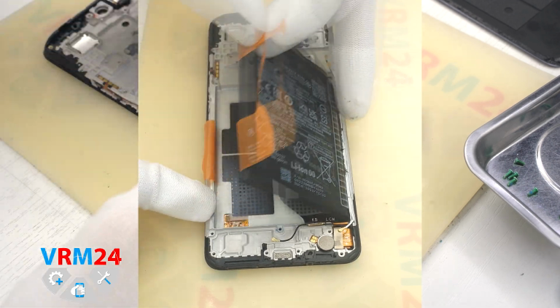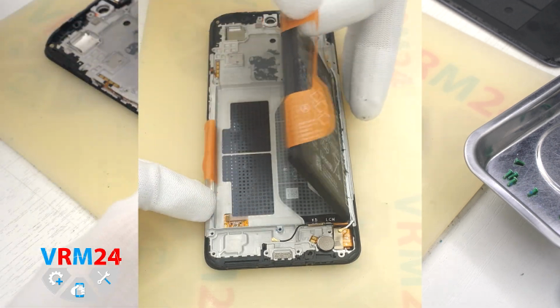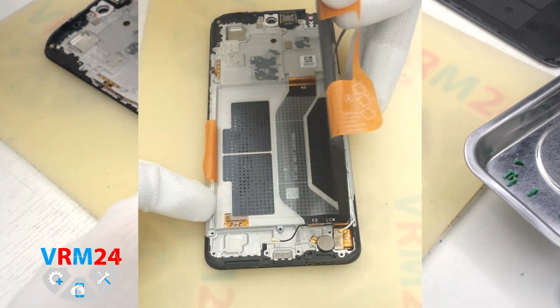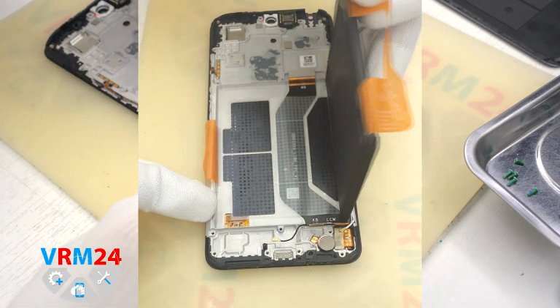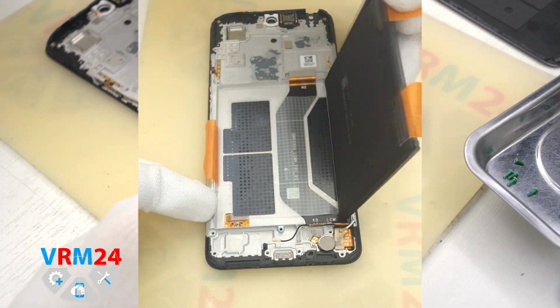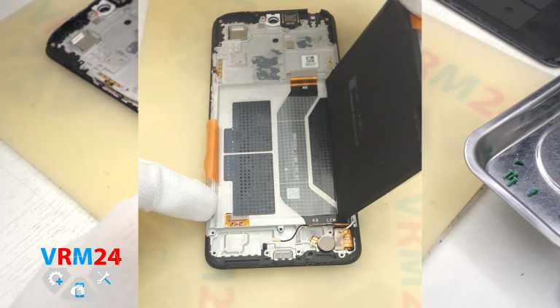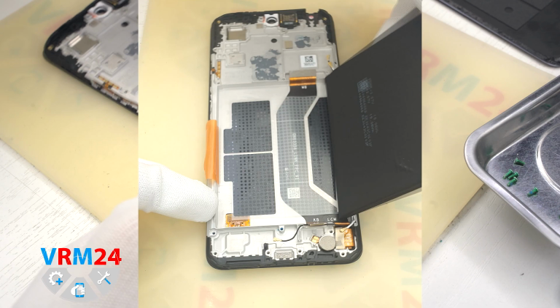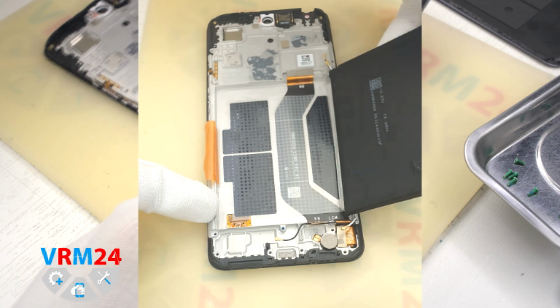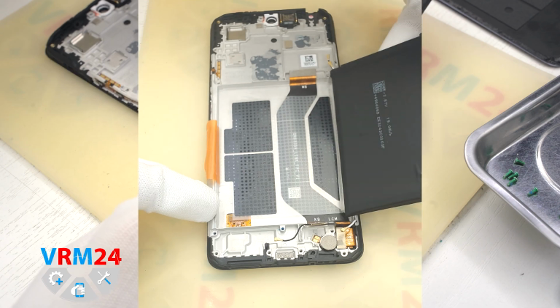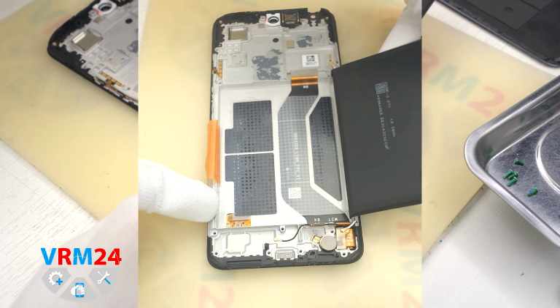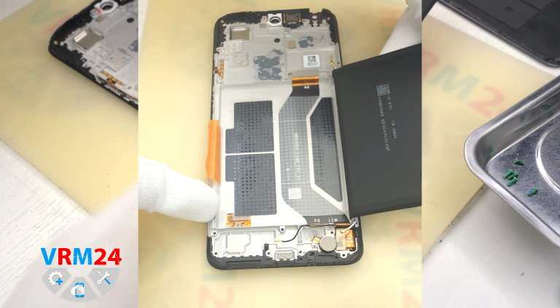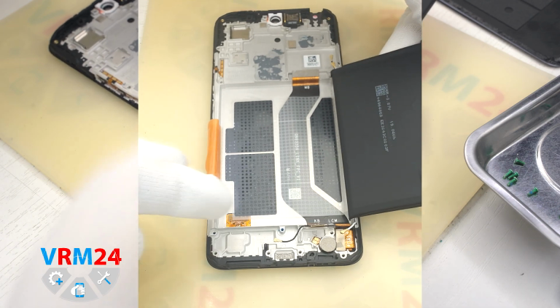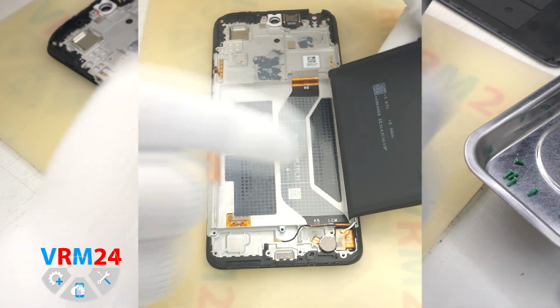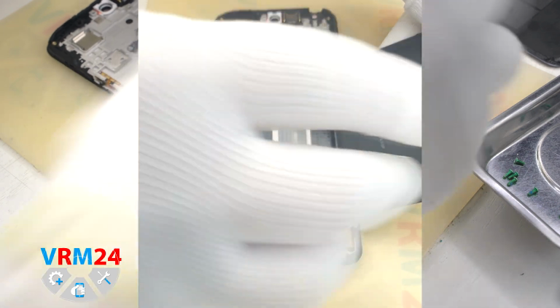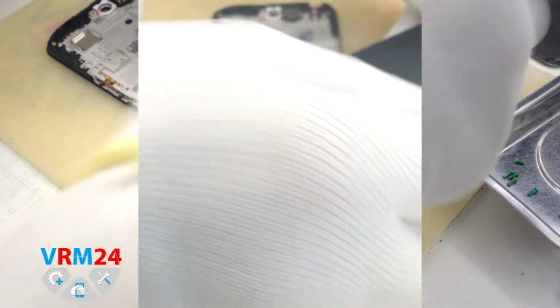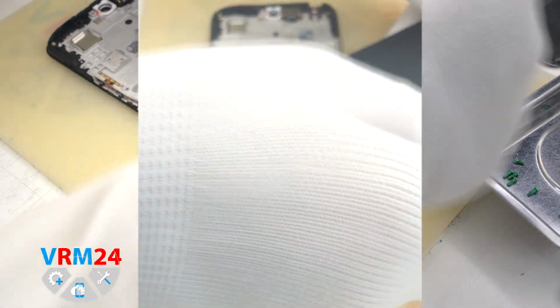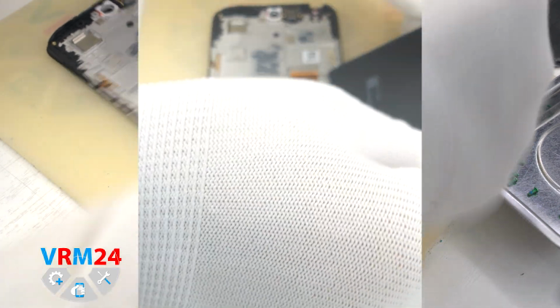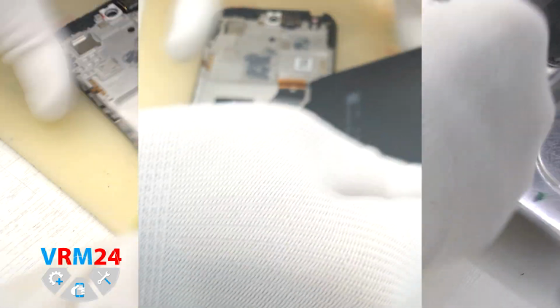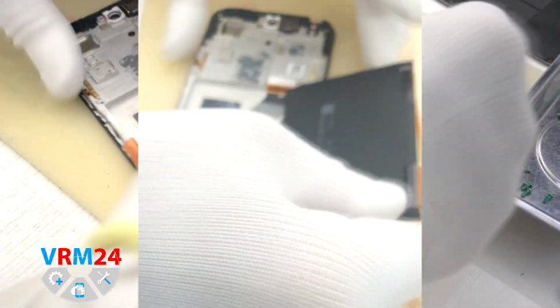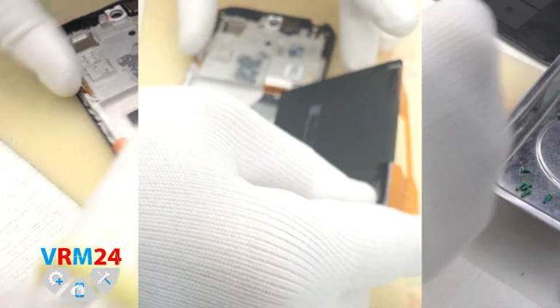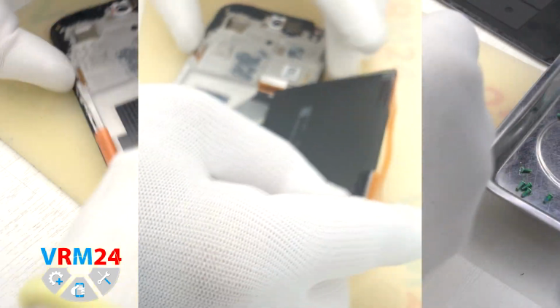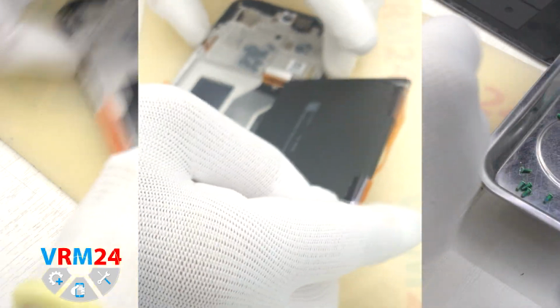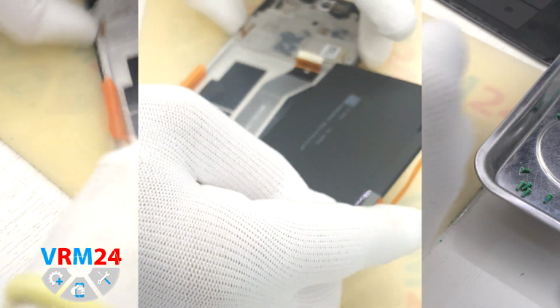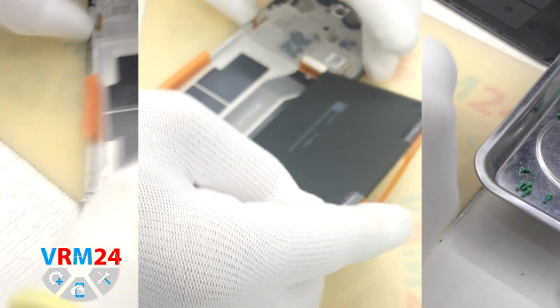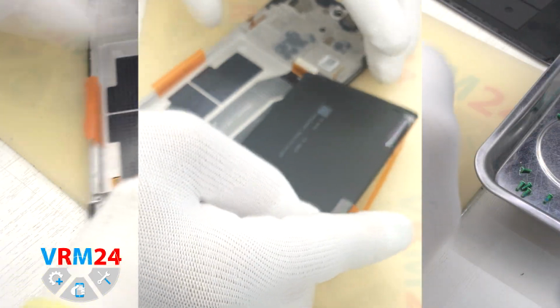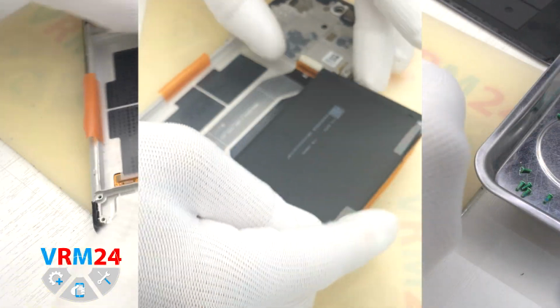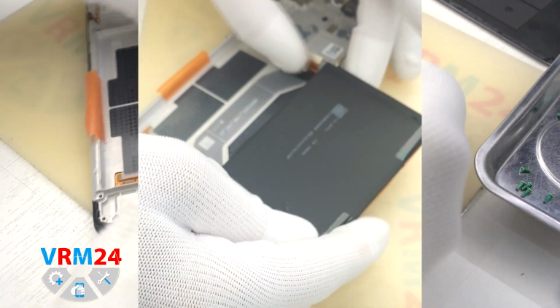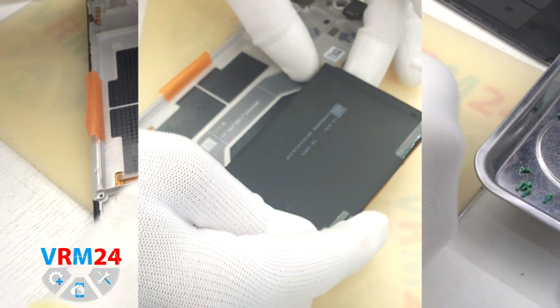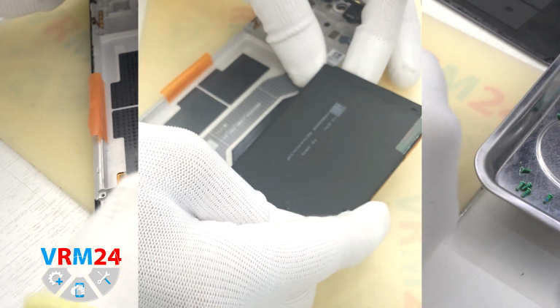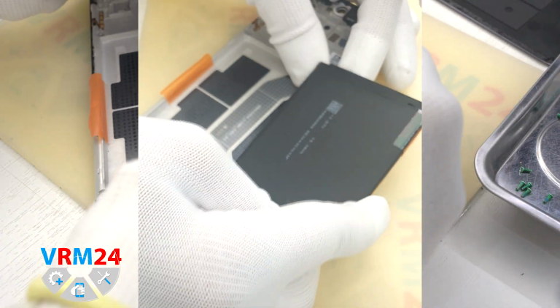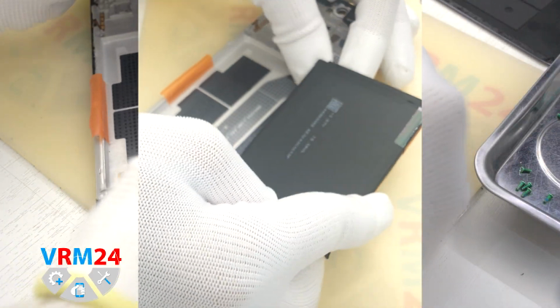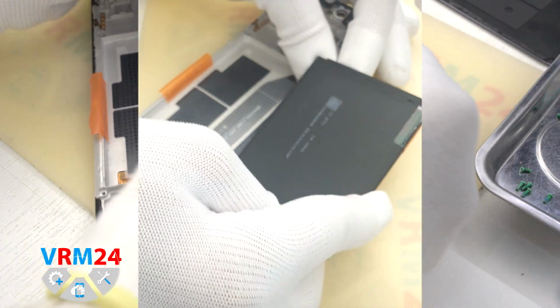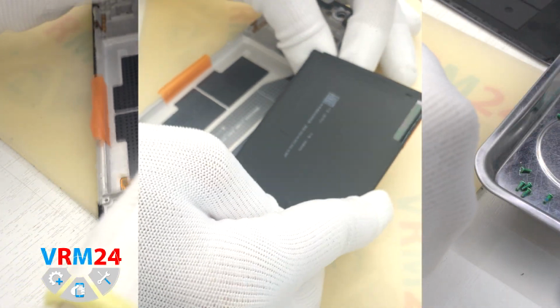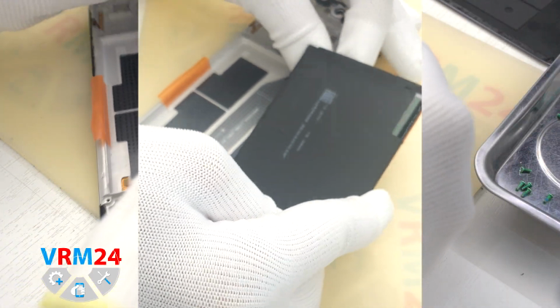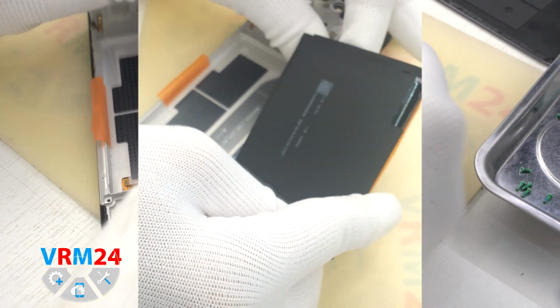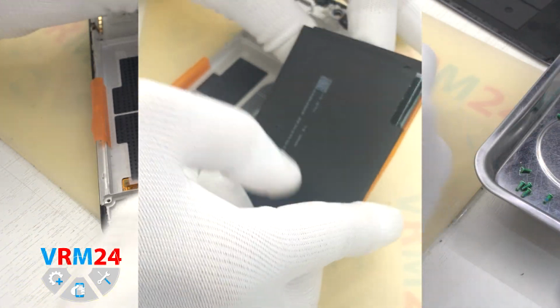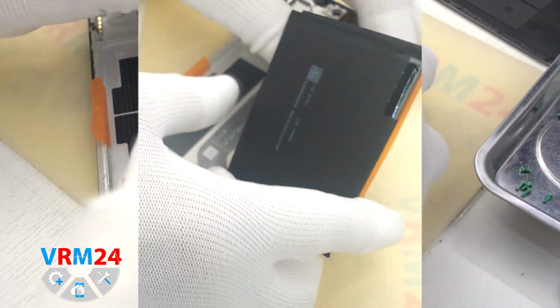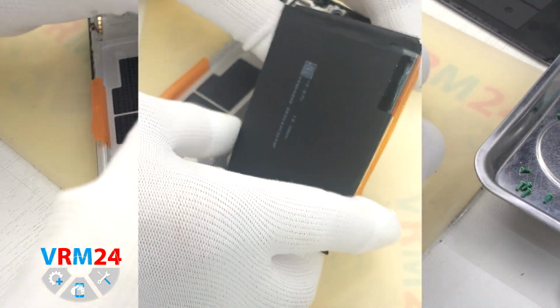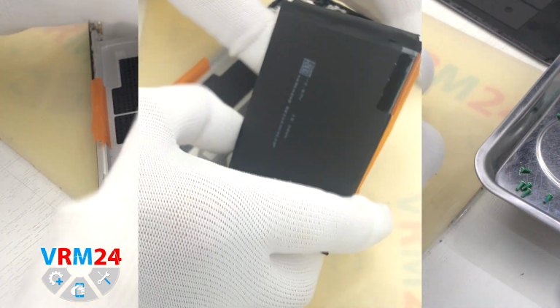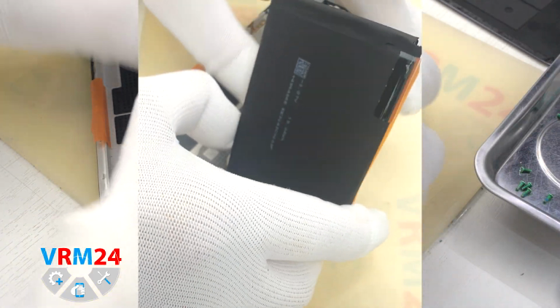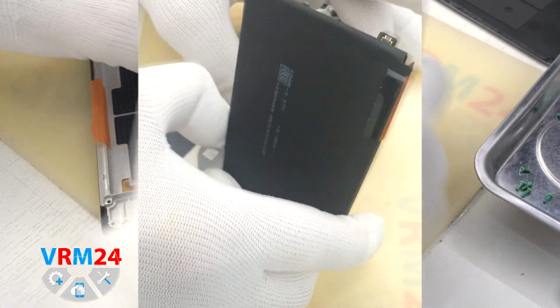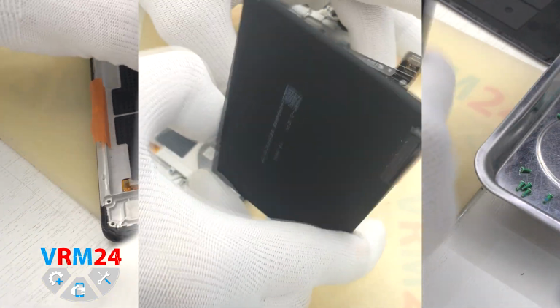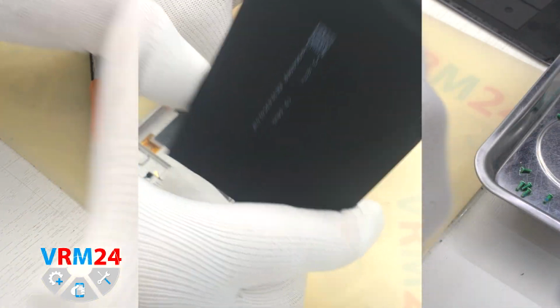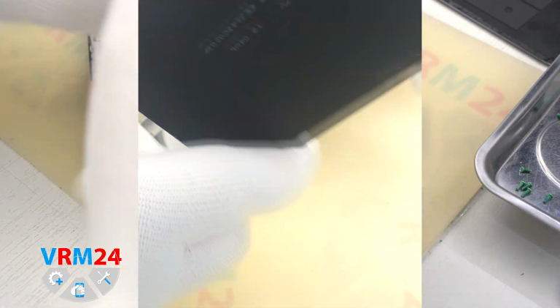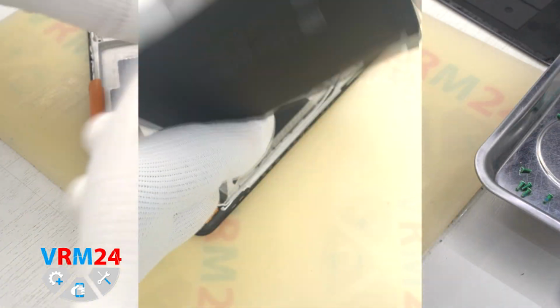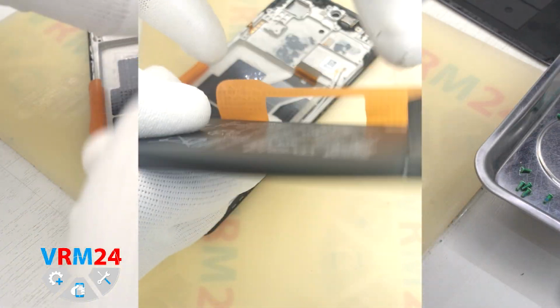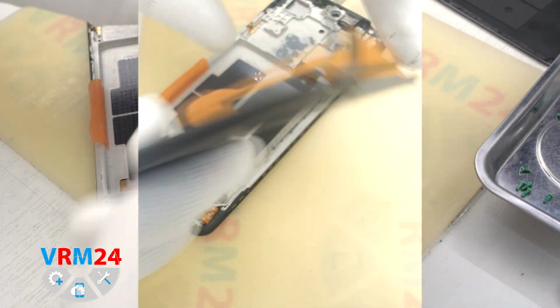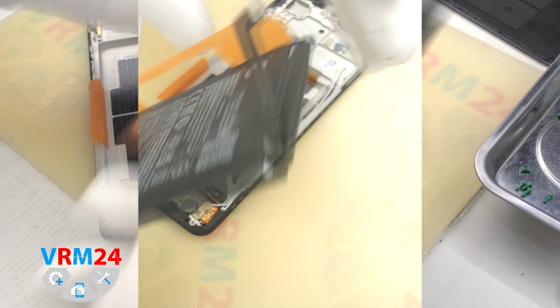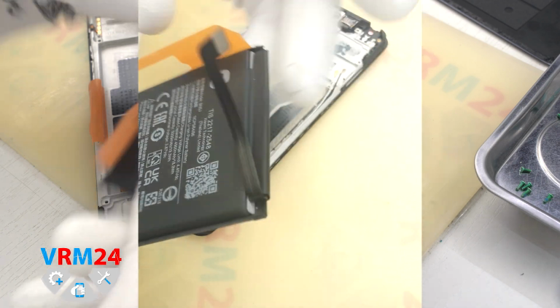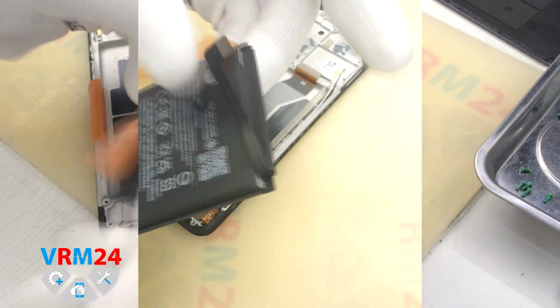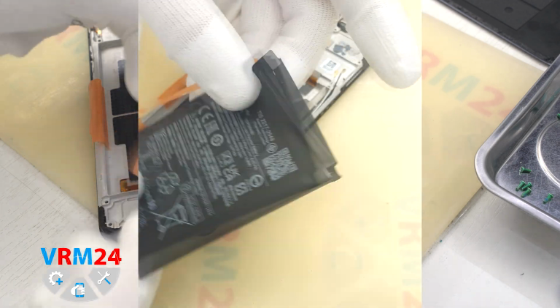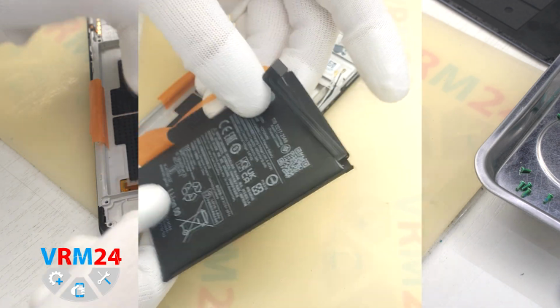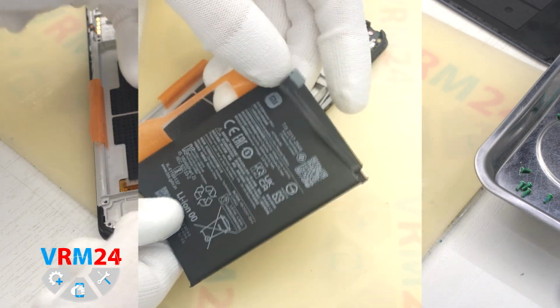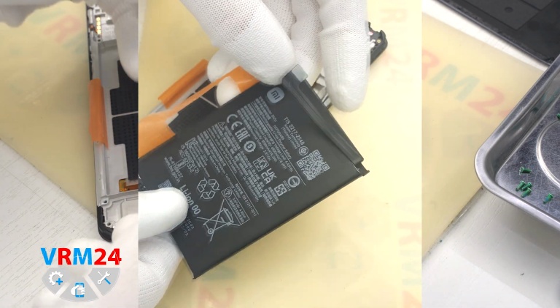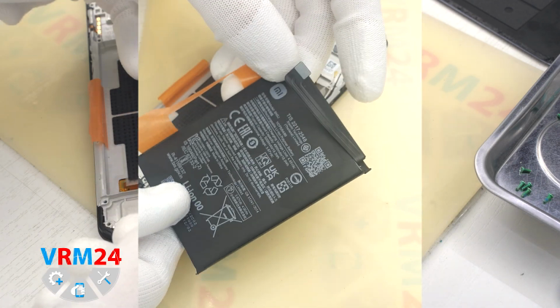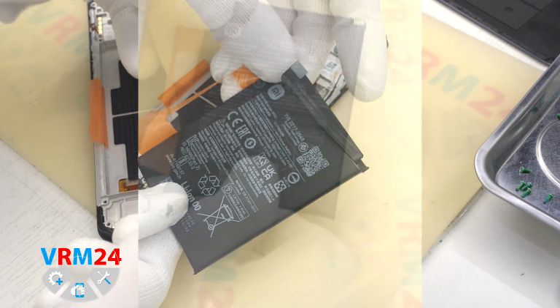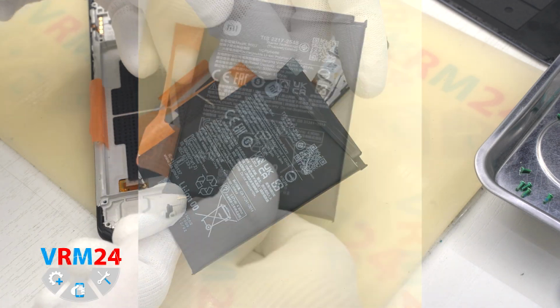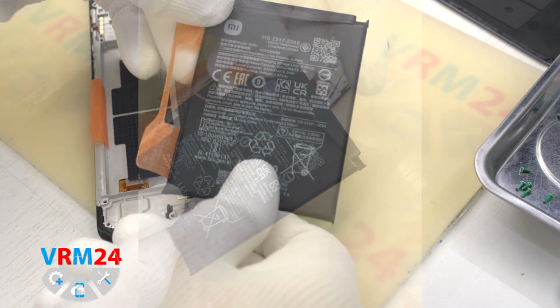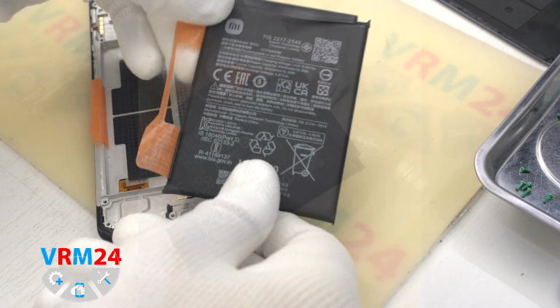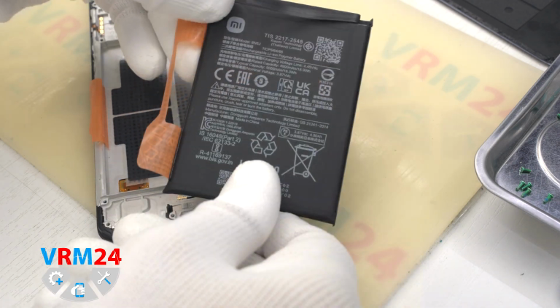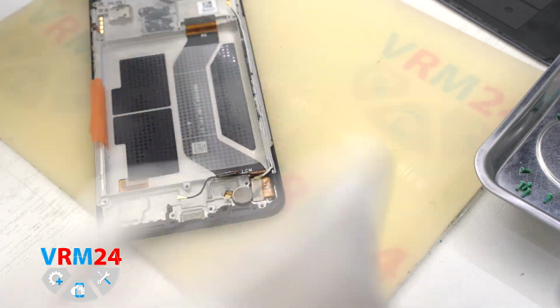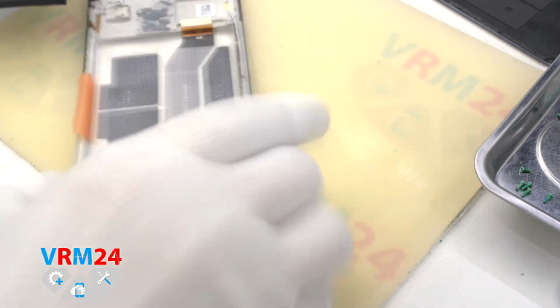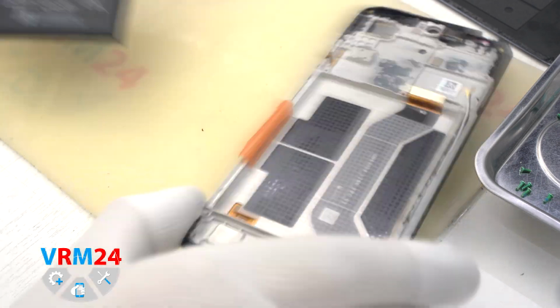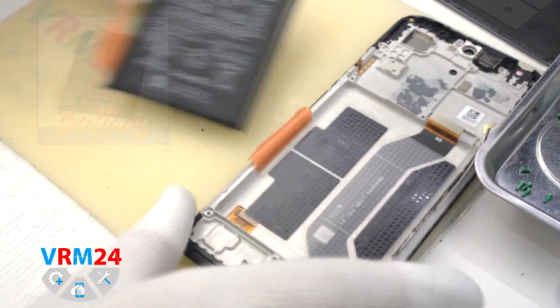As we can see, the battery is also held on by a transparent protective layer that protects the interboard cable.